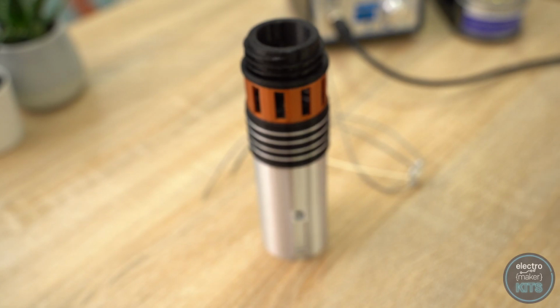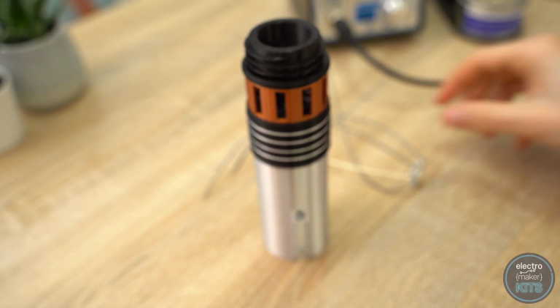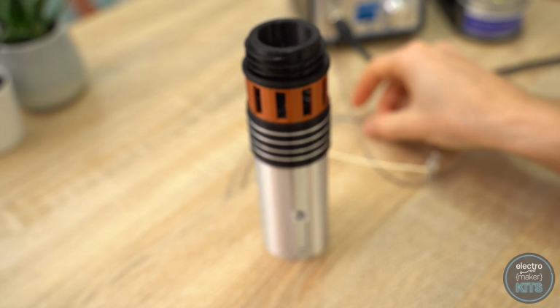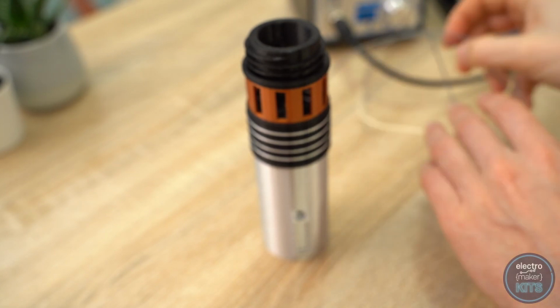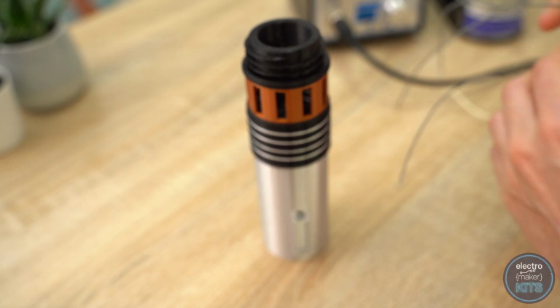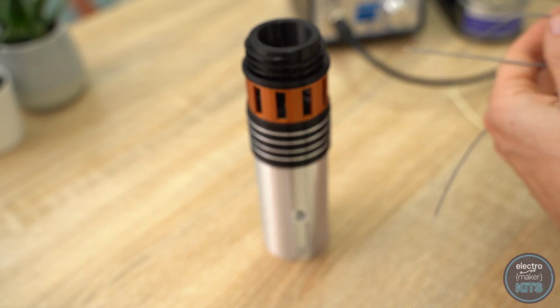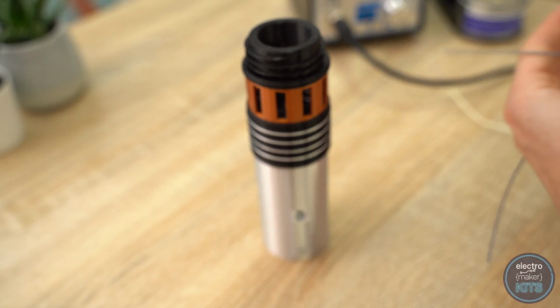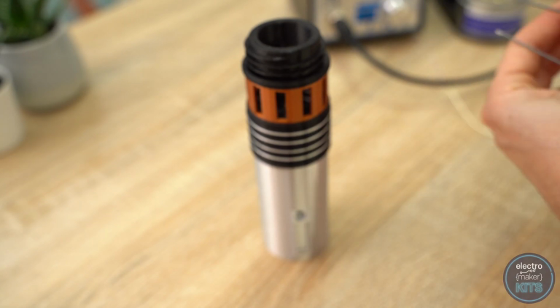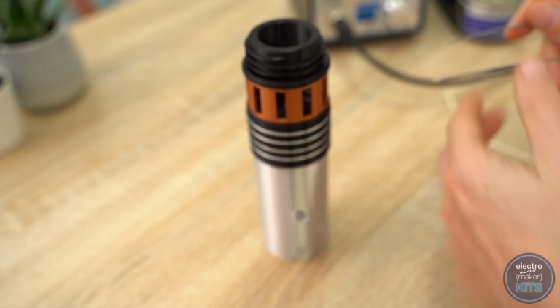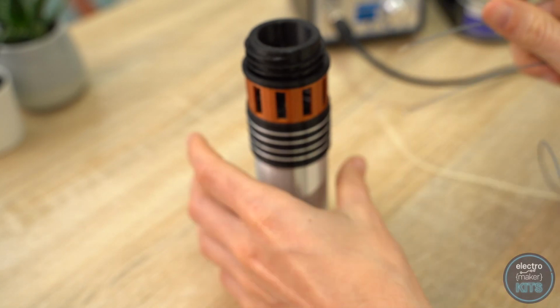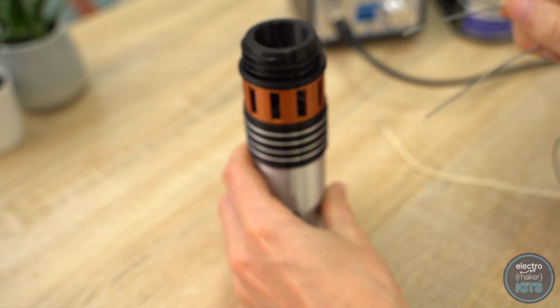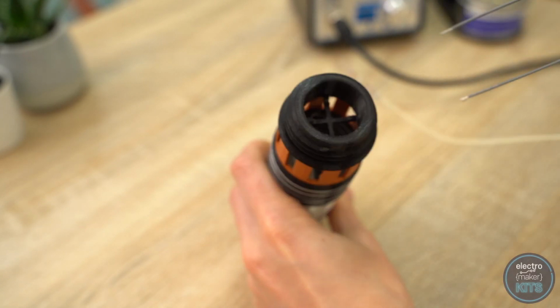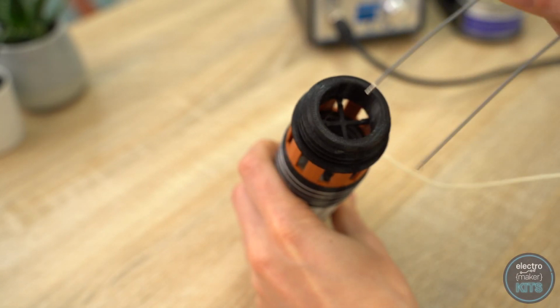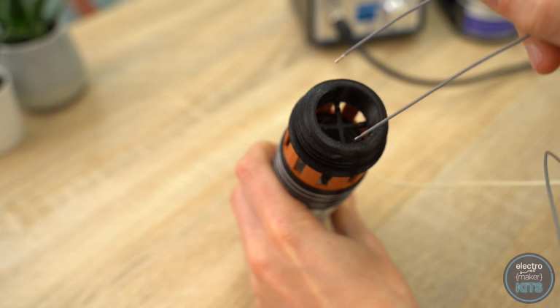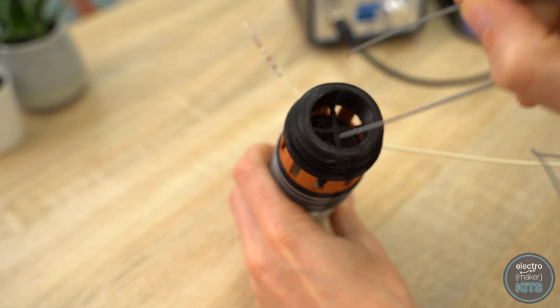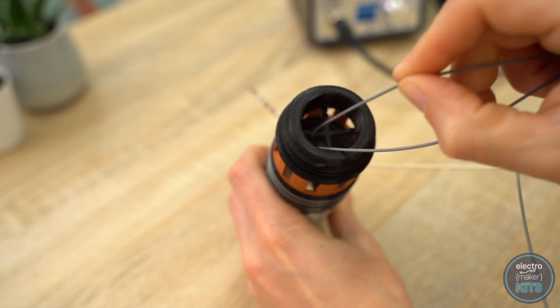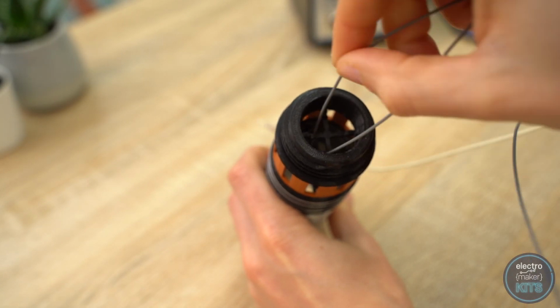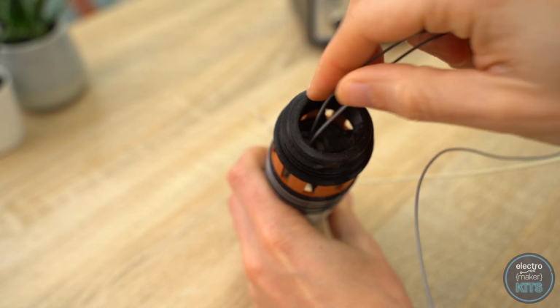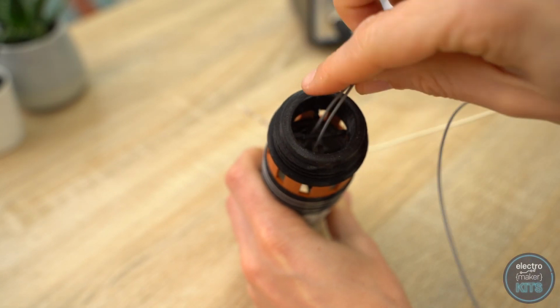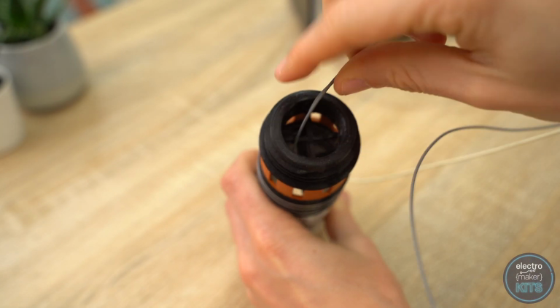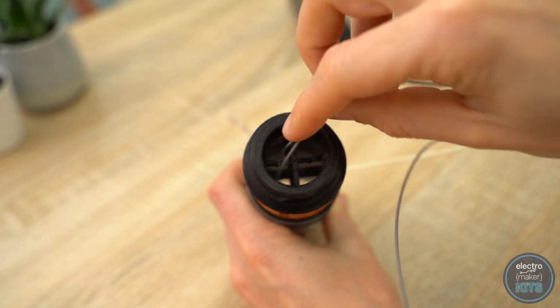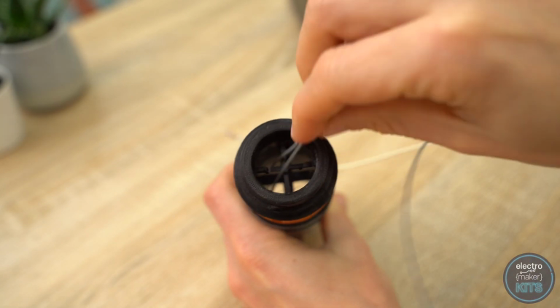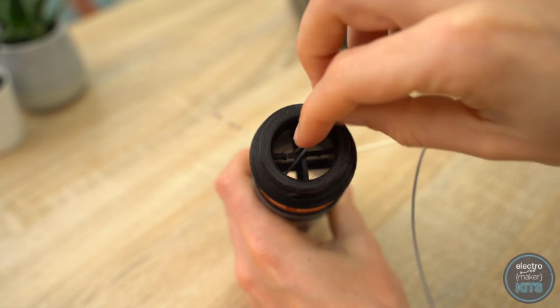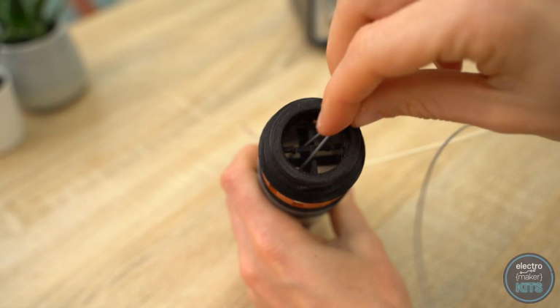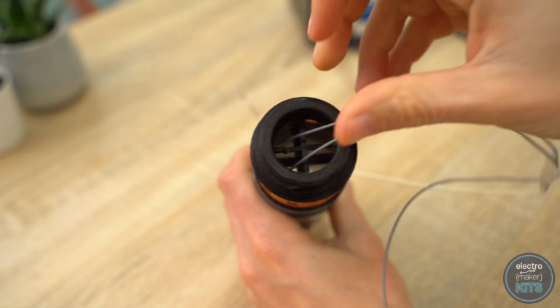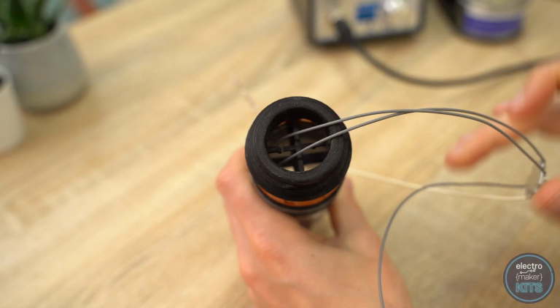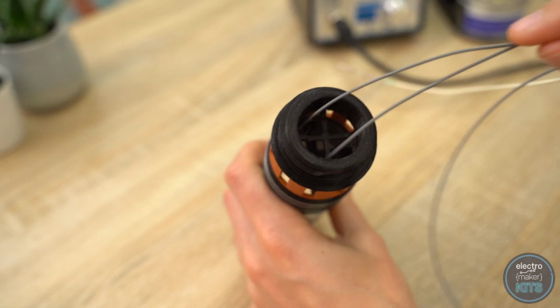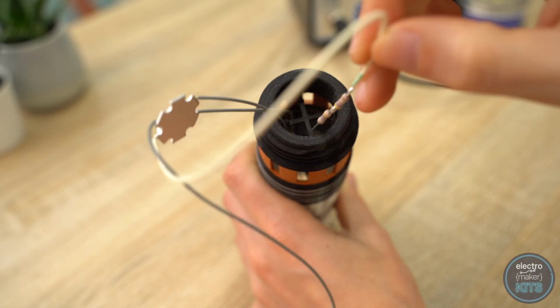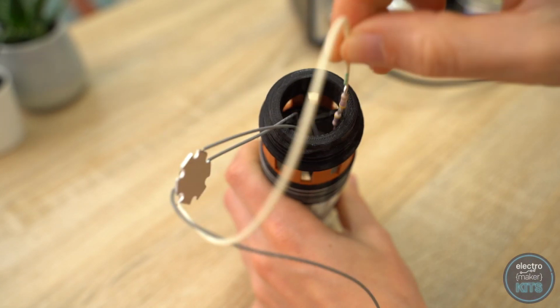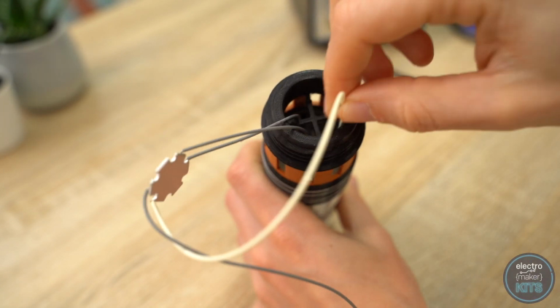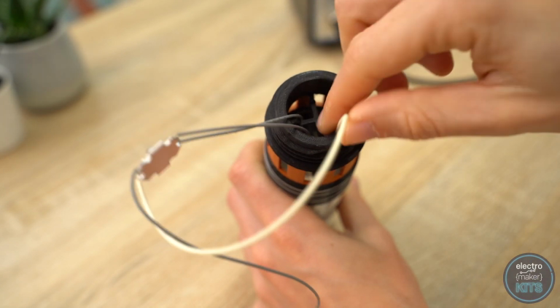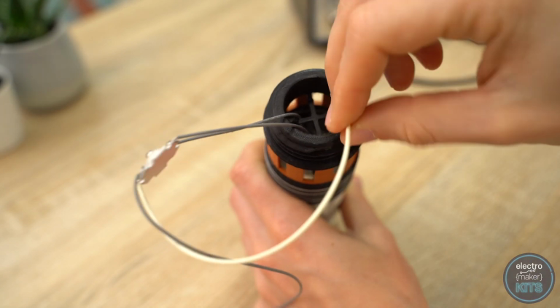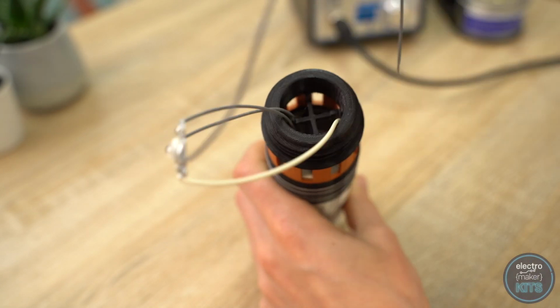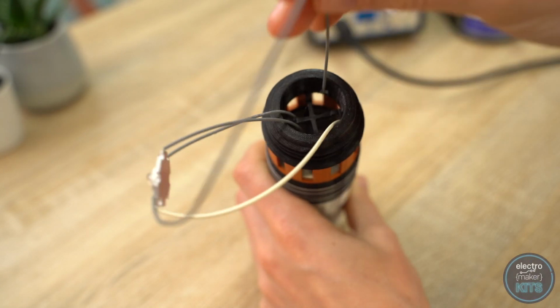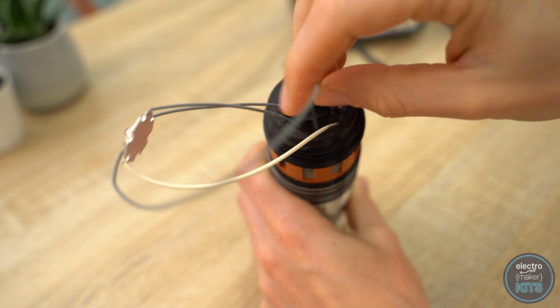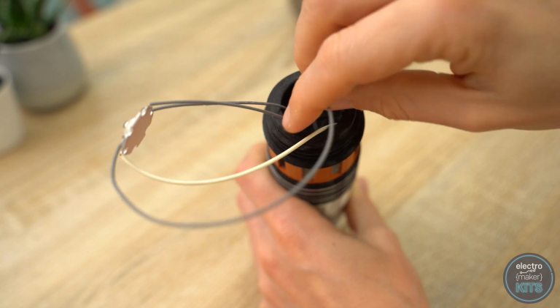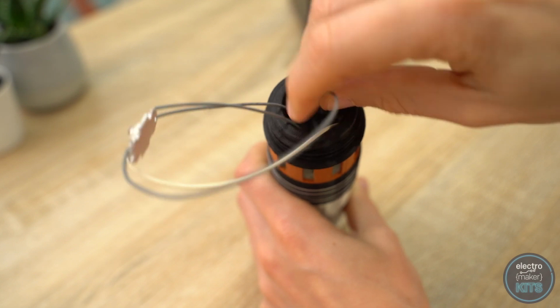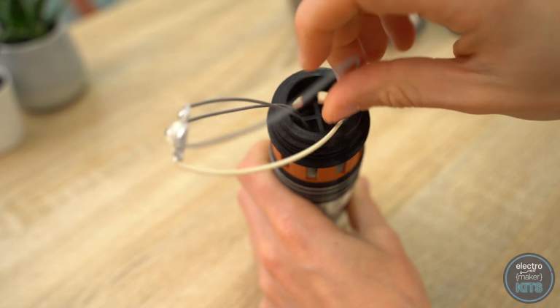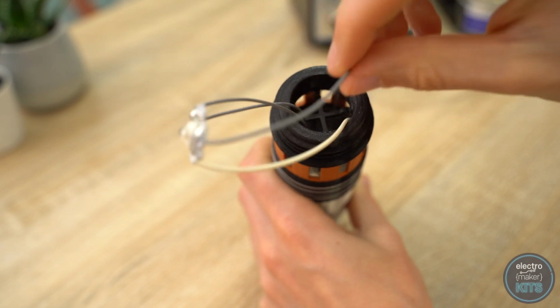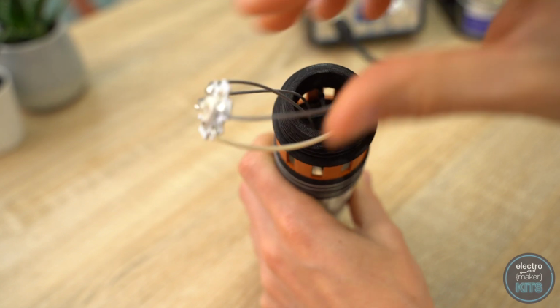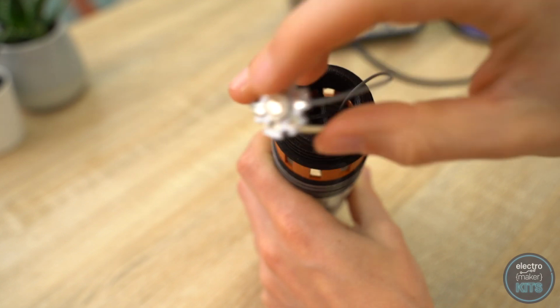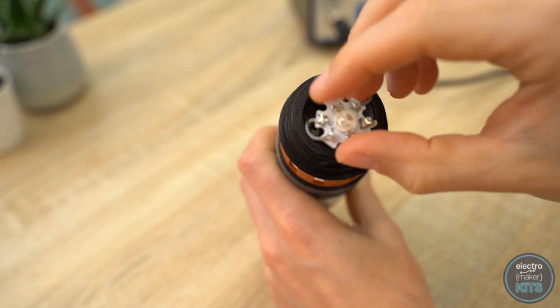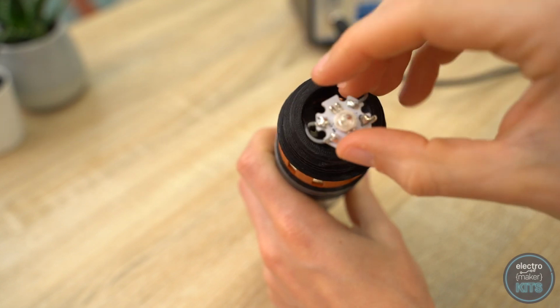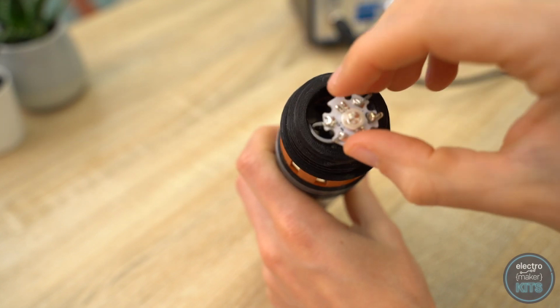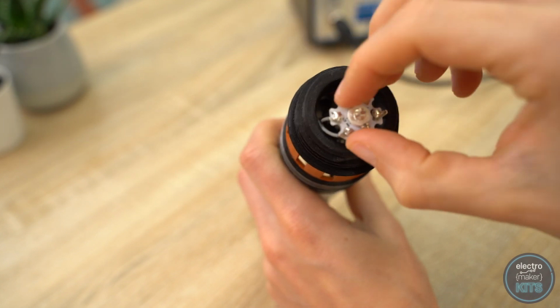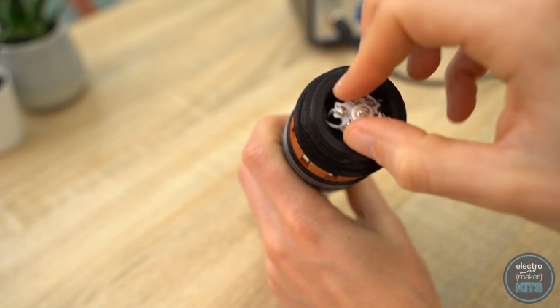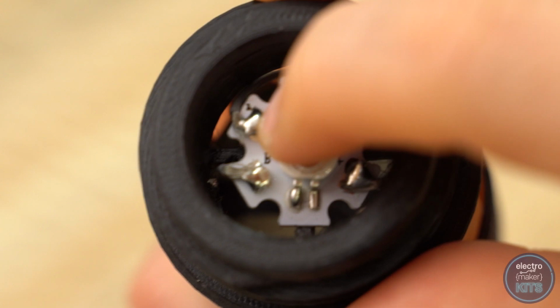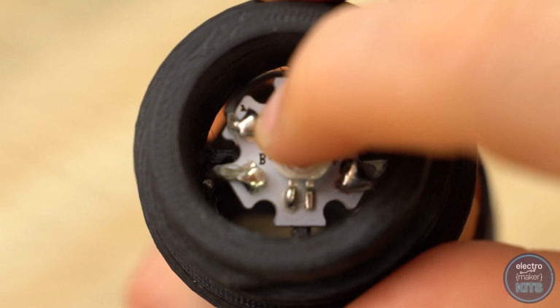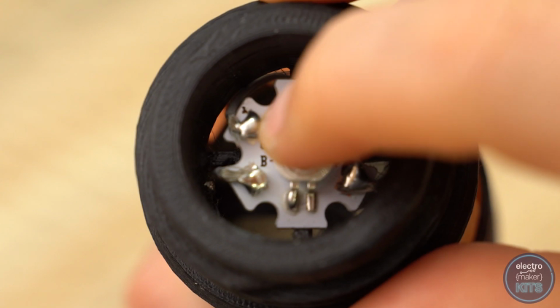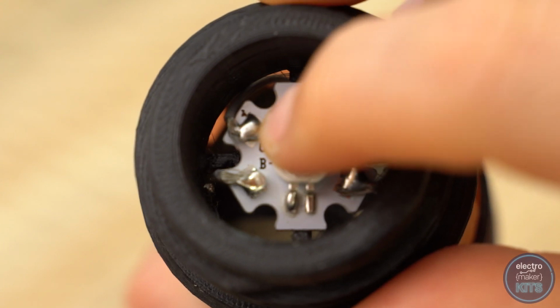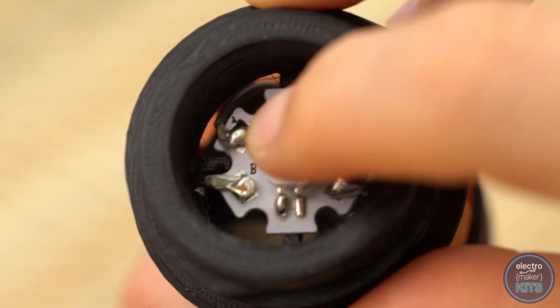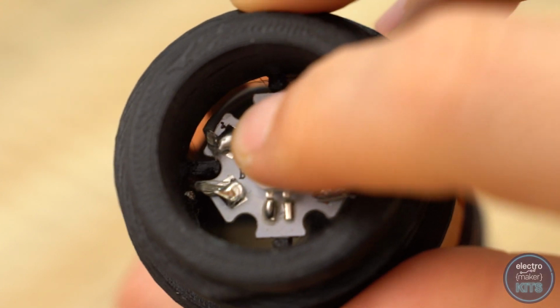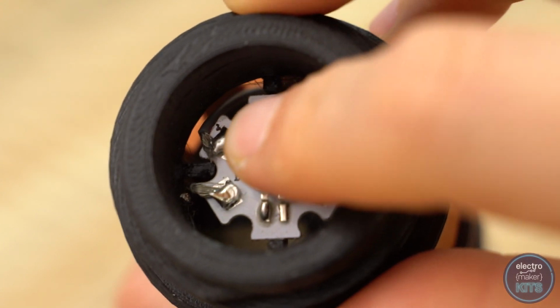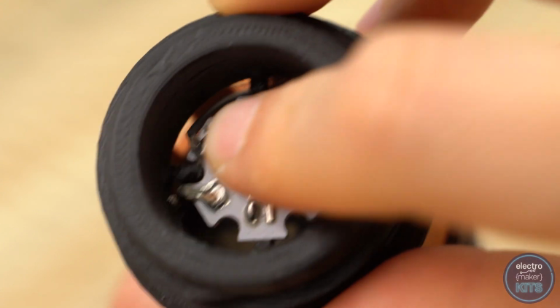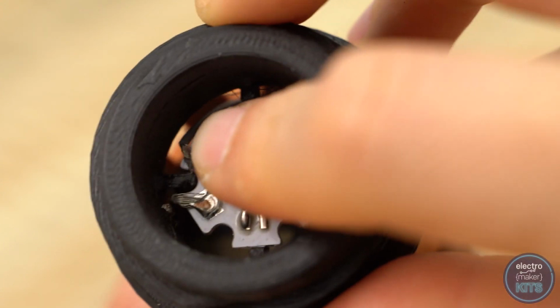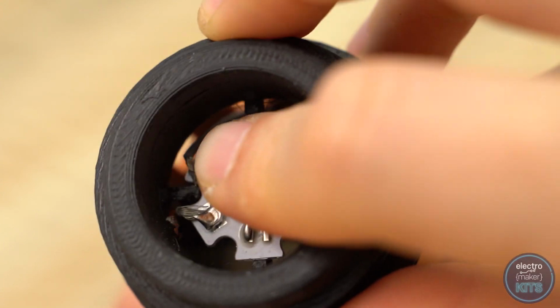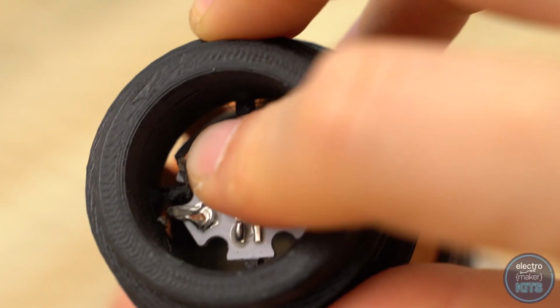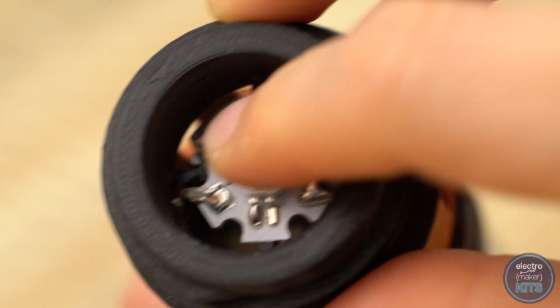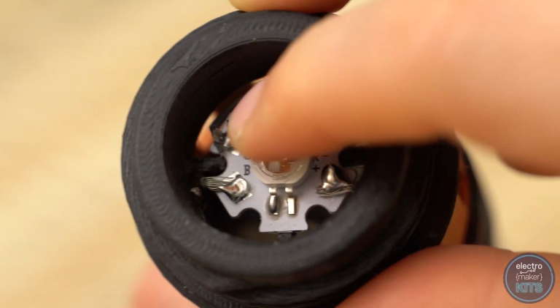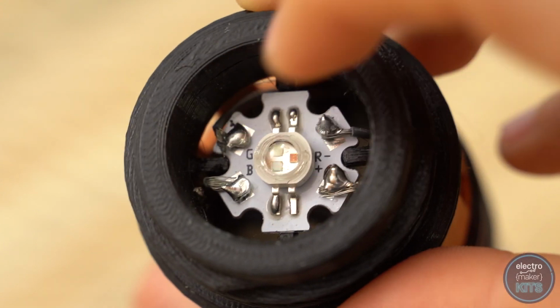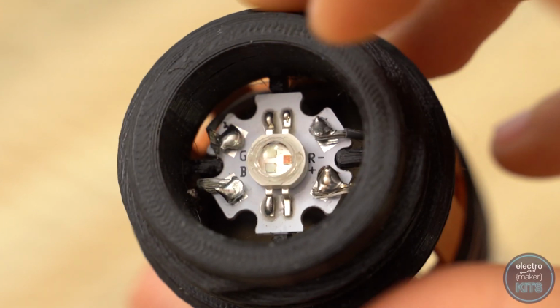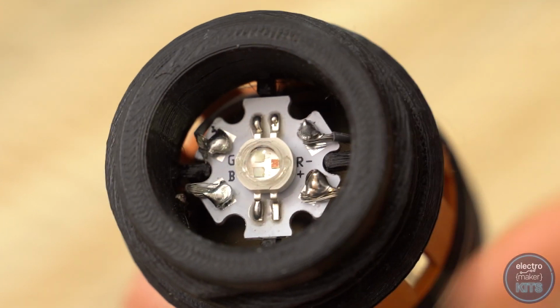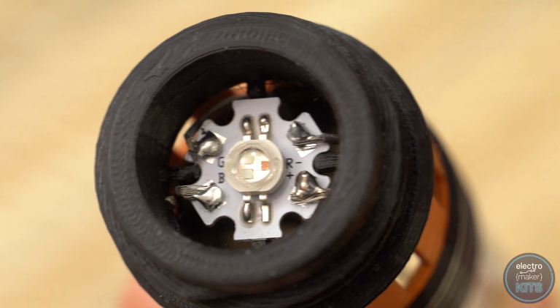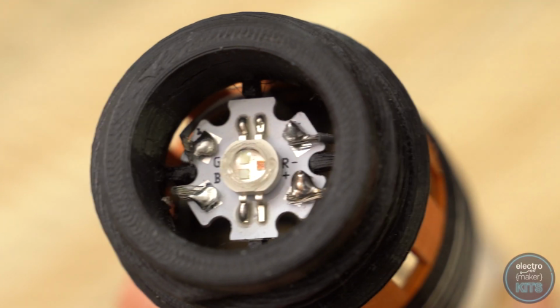These wires can then be threaded down through the top of the sabre so that the LED is held in place by push fitting it into its recess.